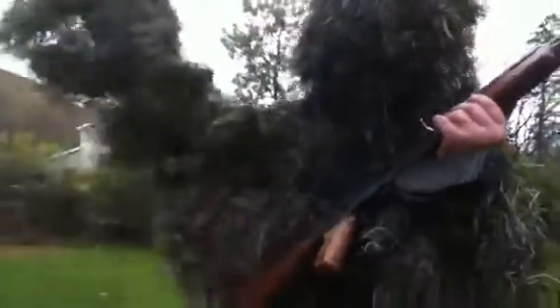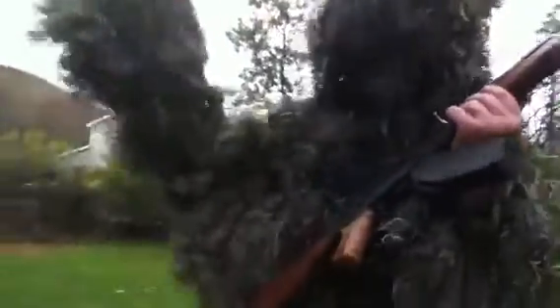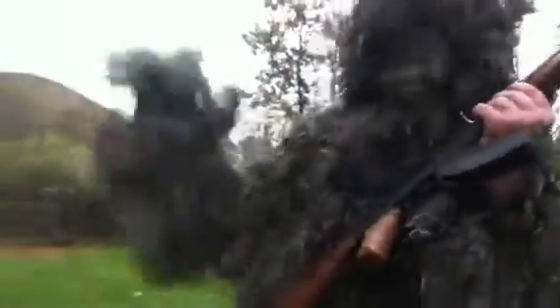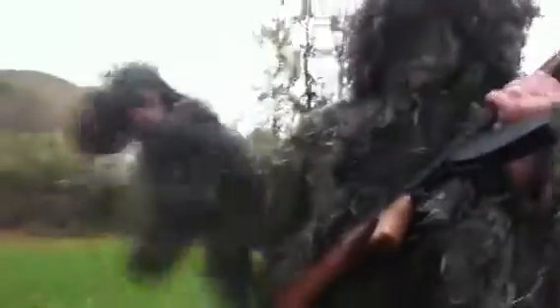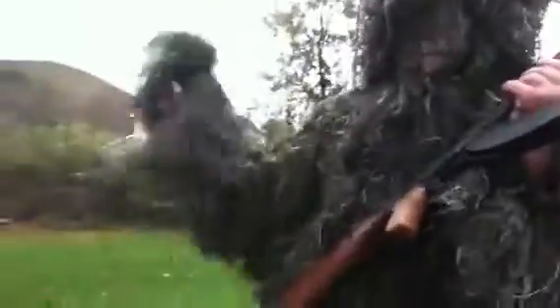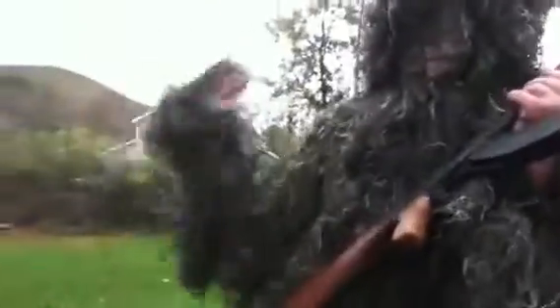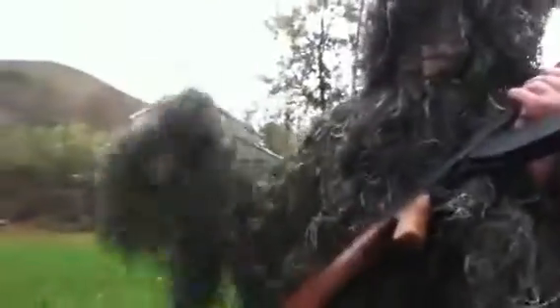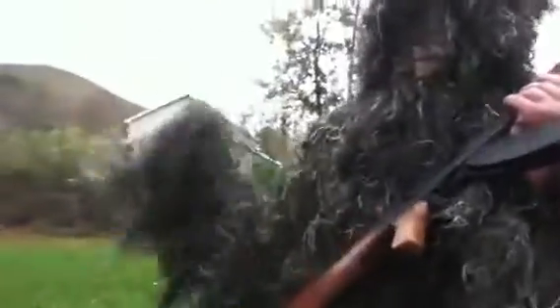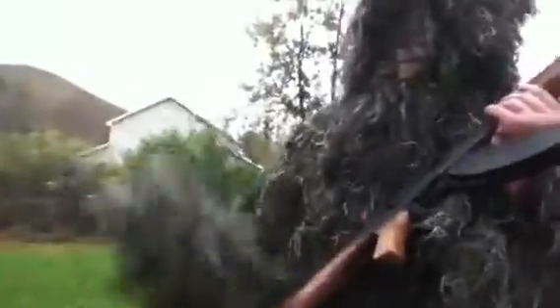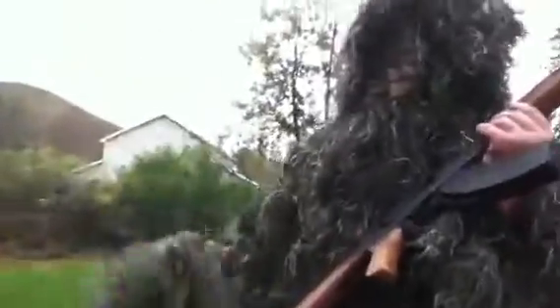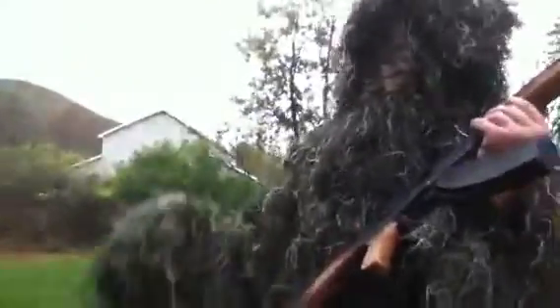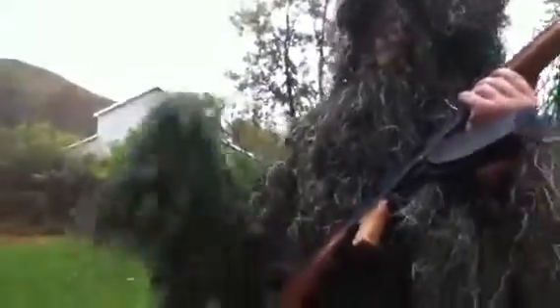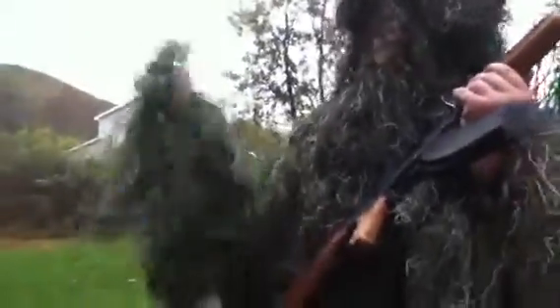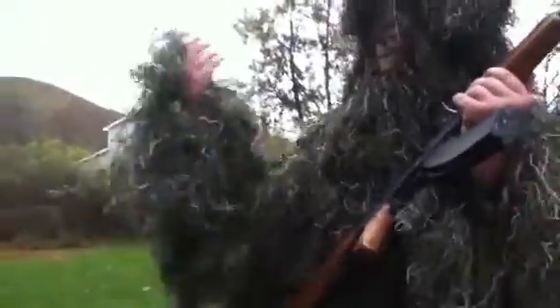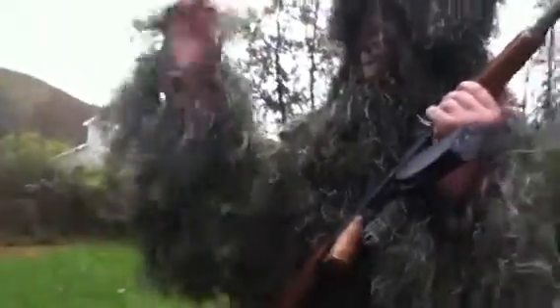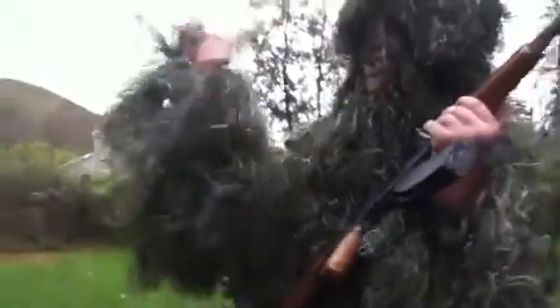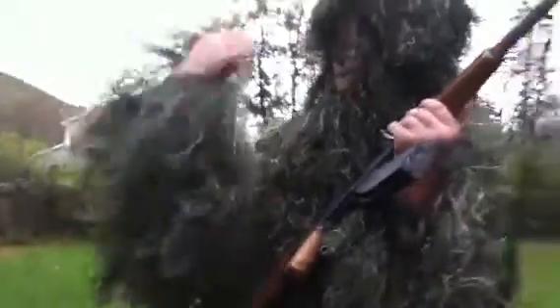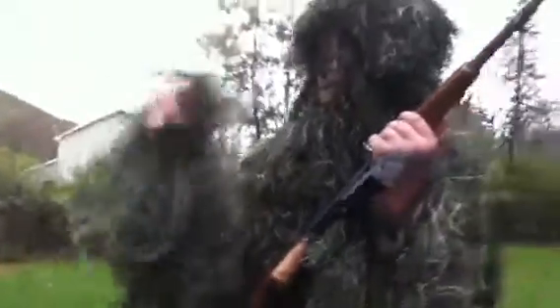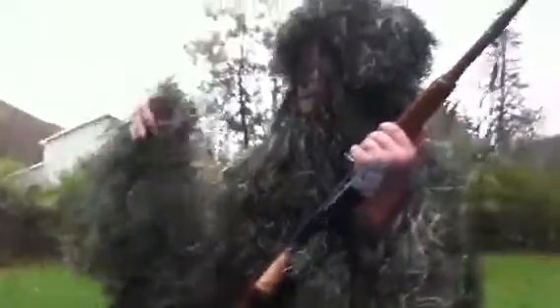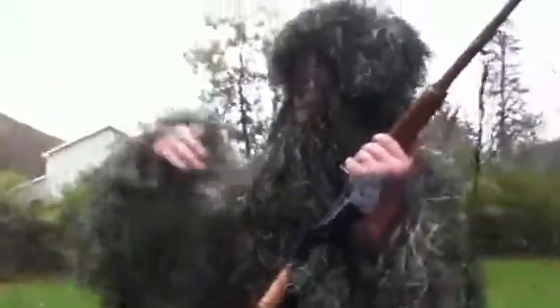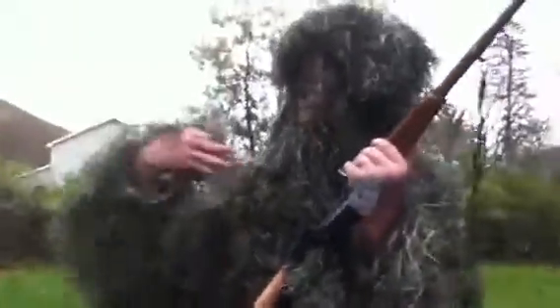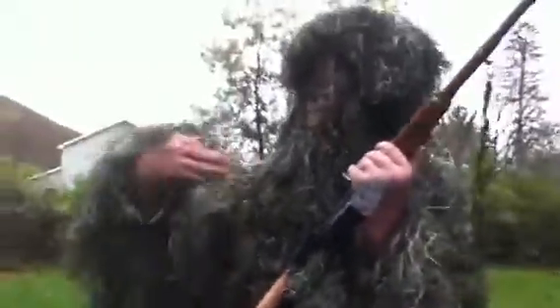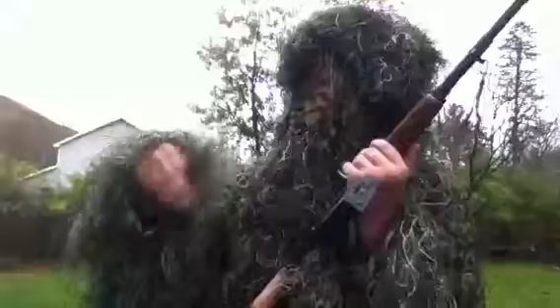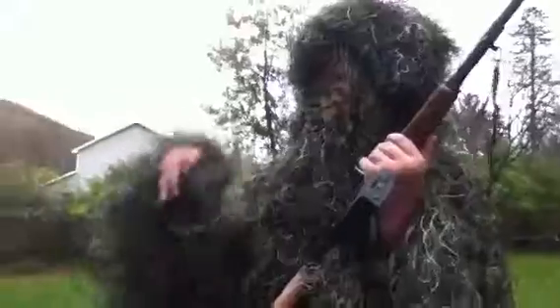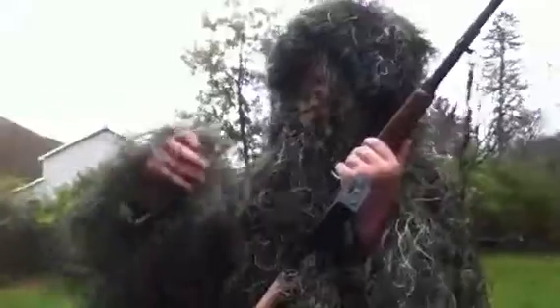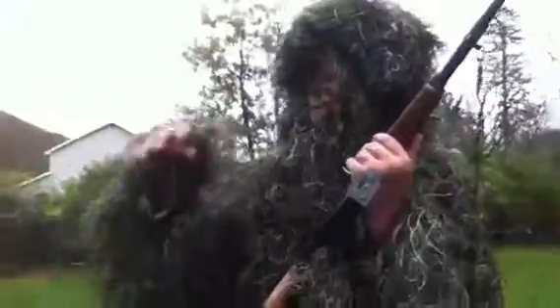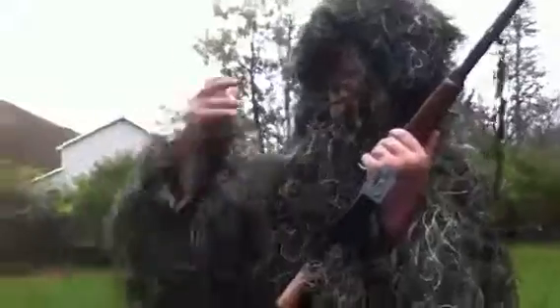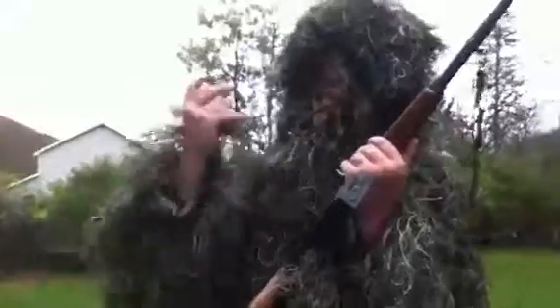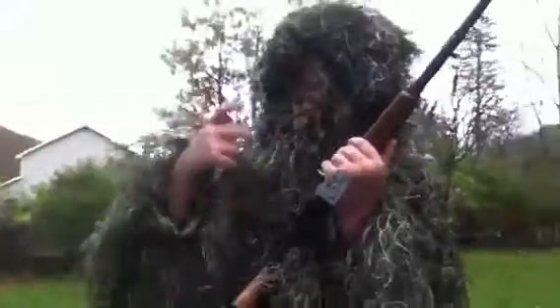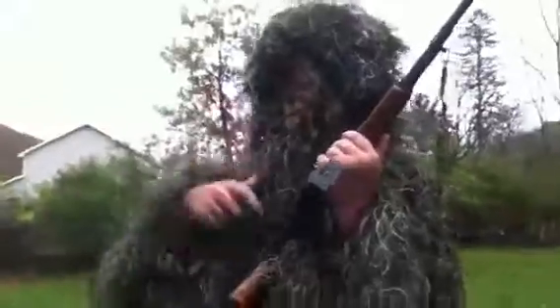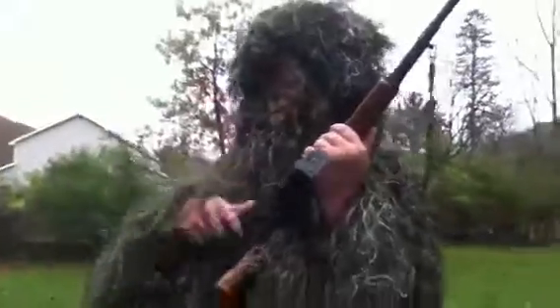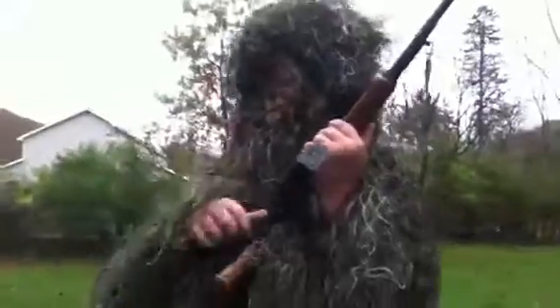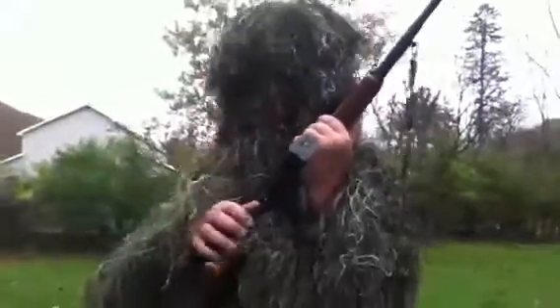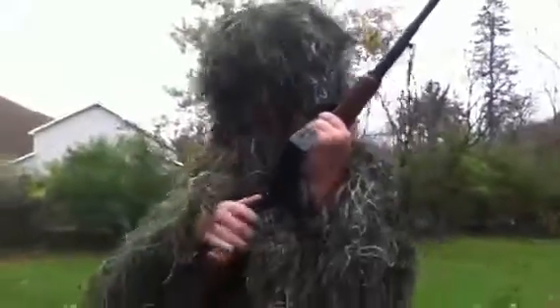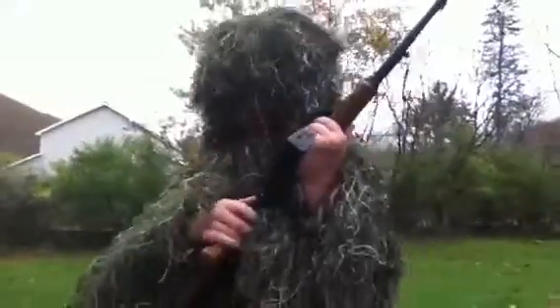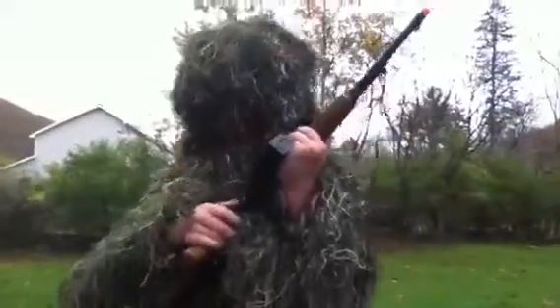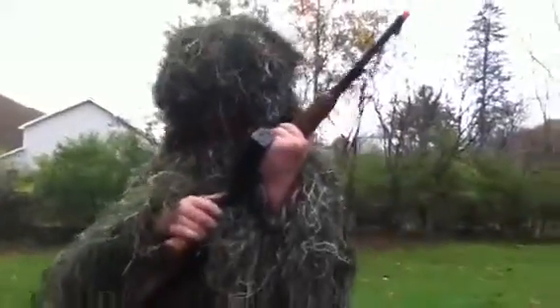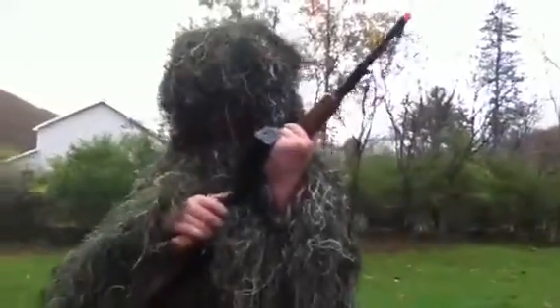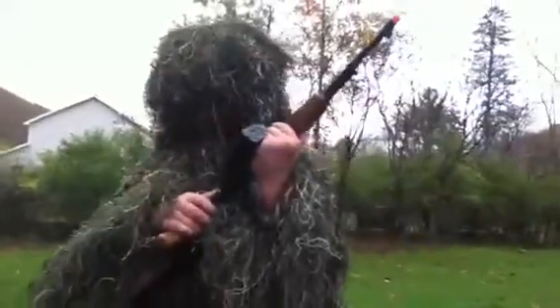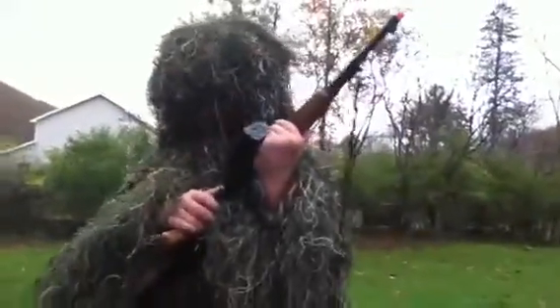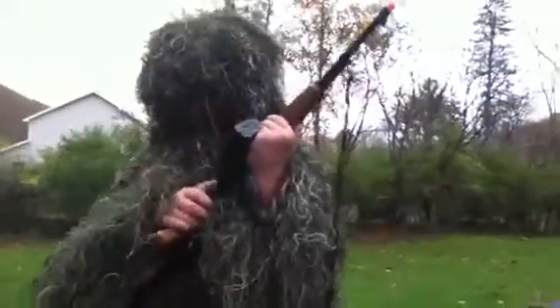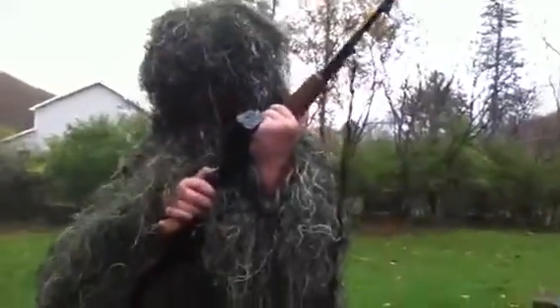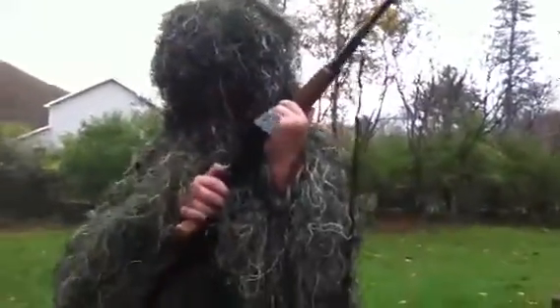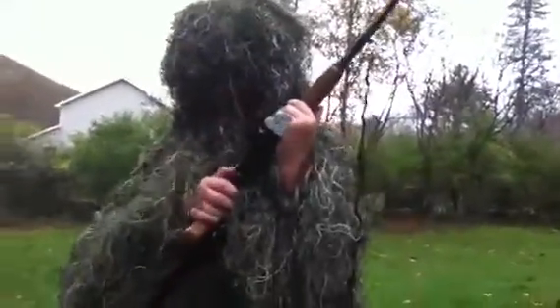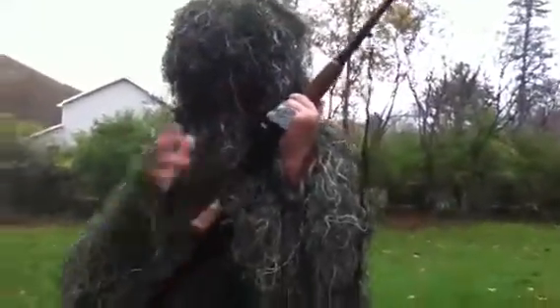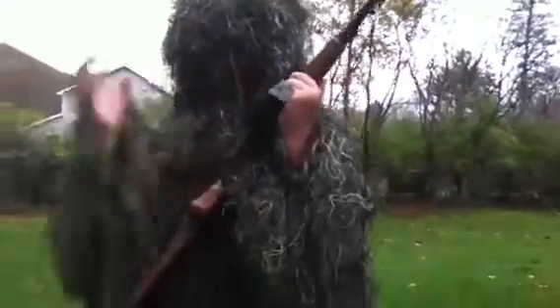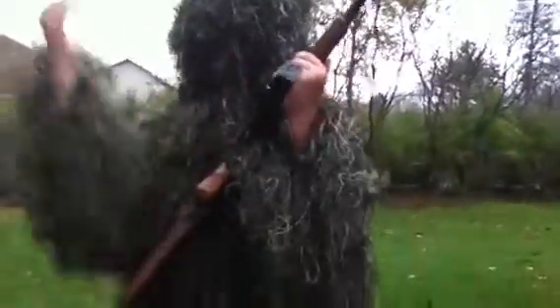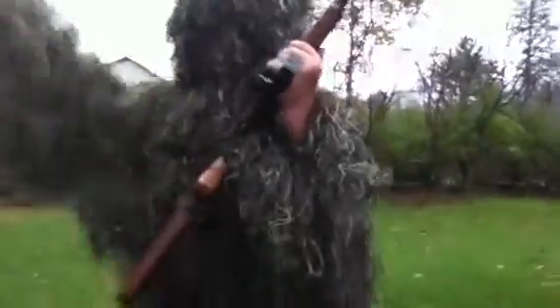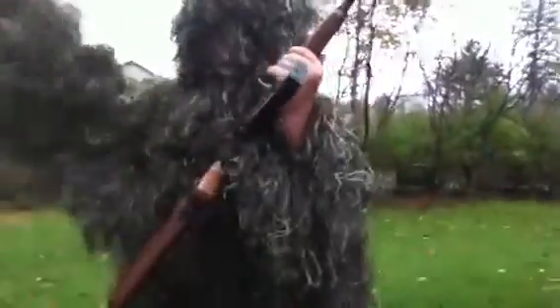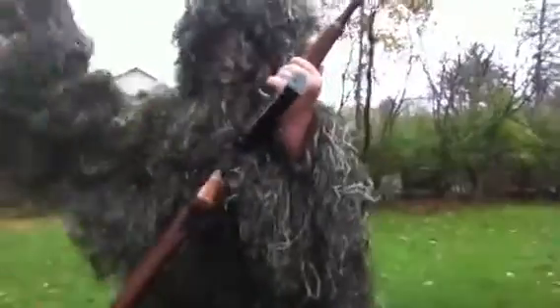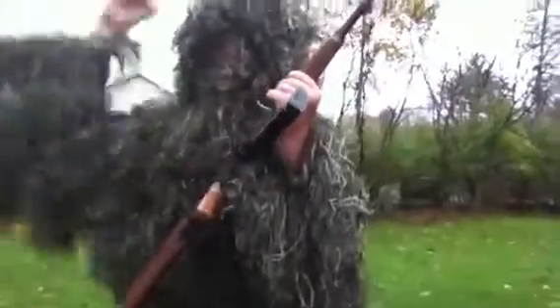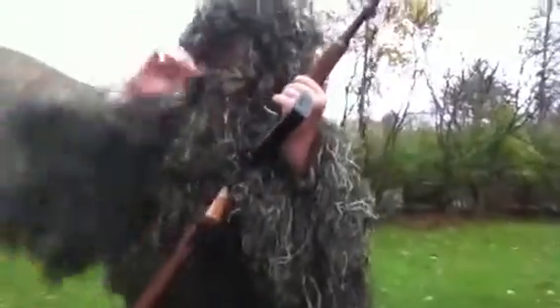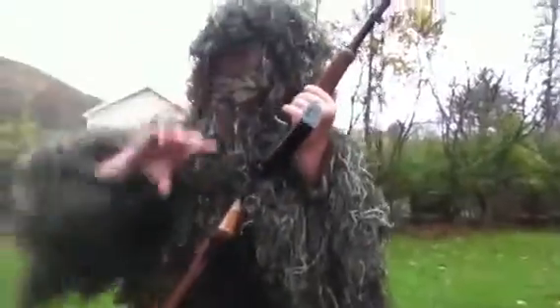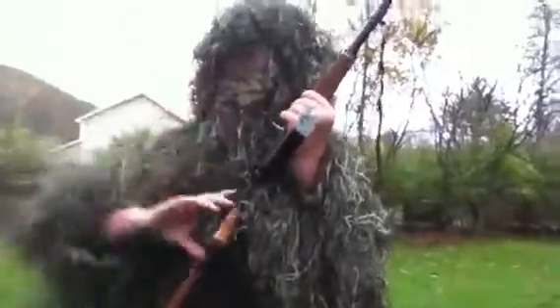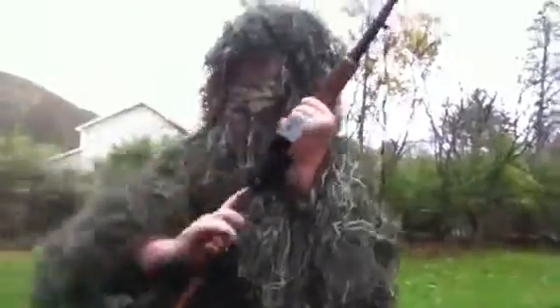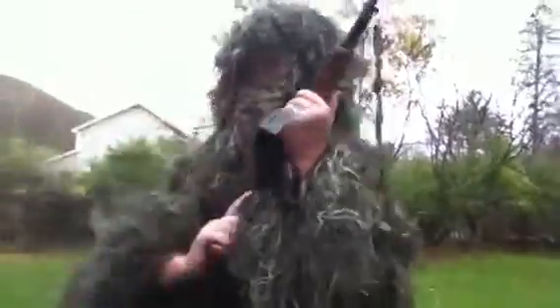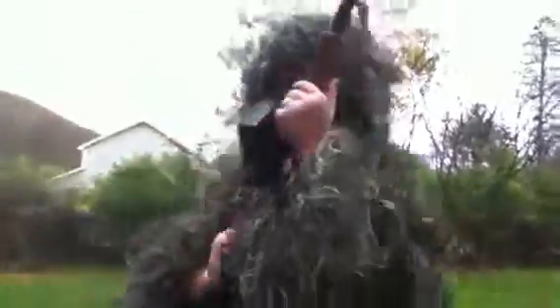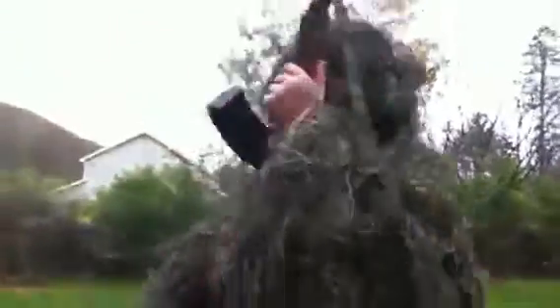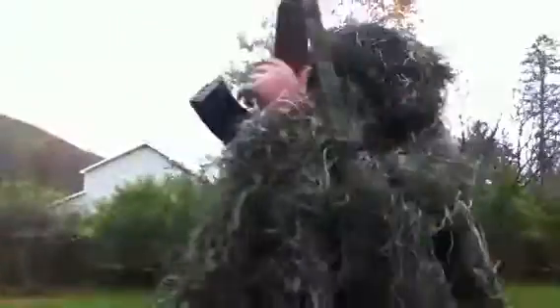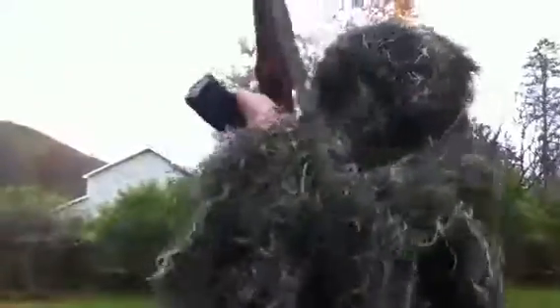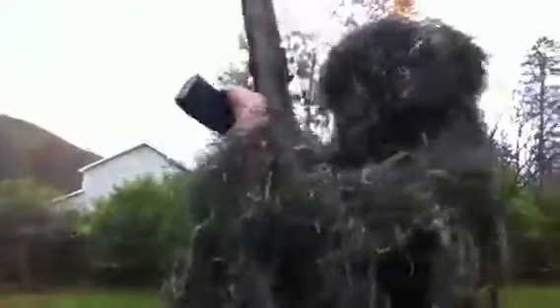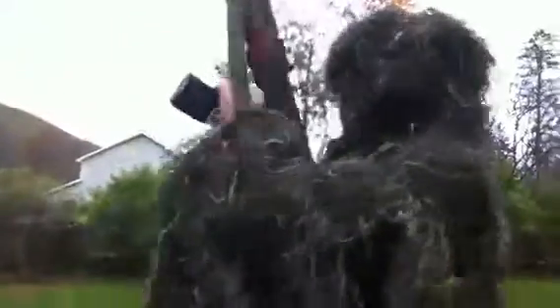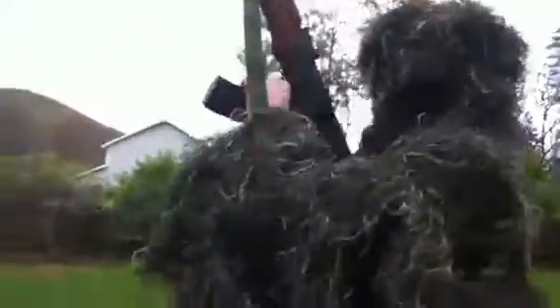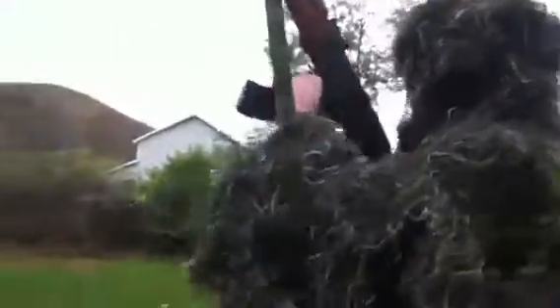We'll start this out on, I don't know, semi-auto. You ready? Let's do this.